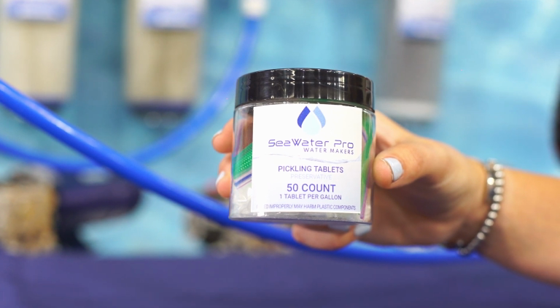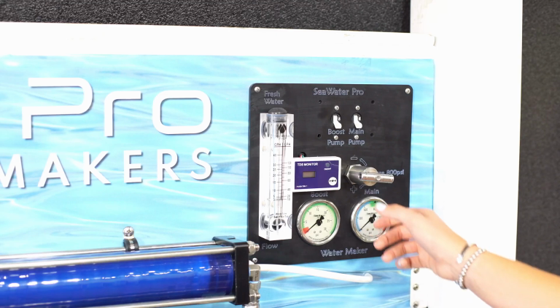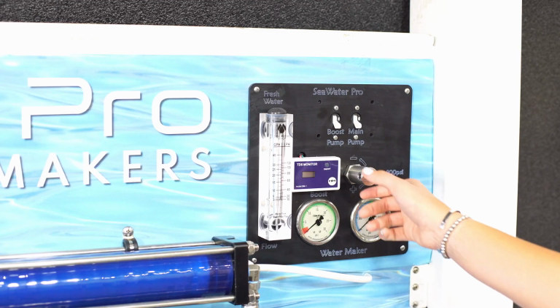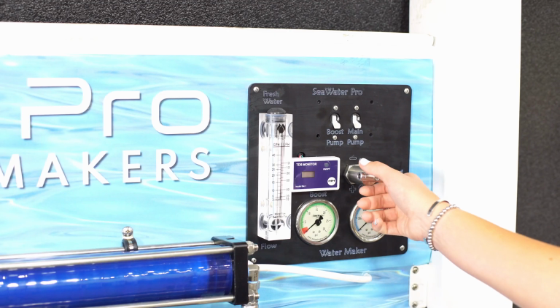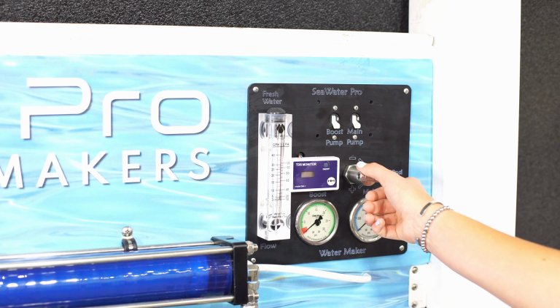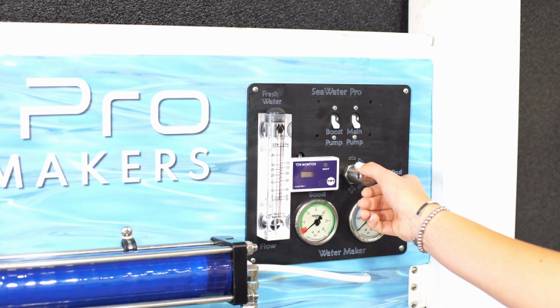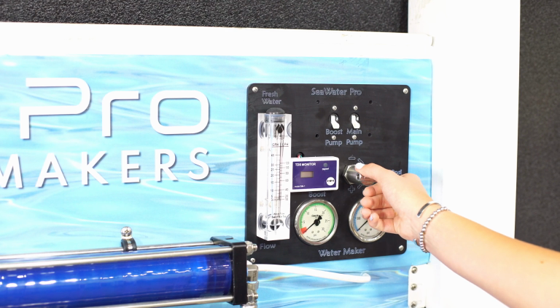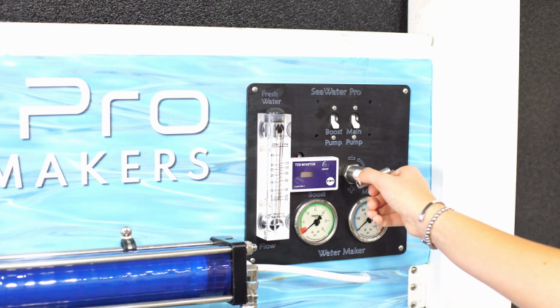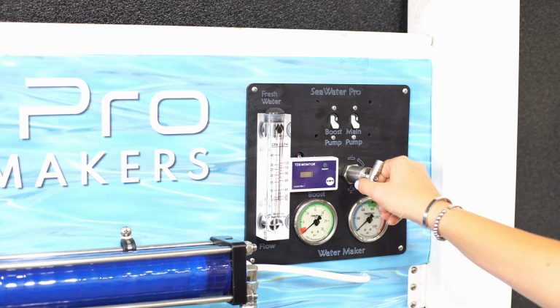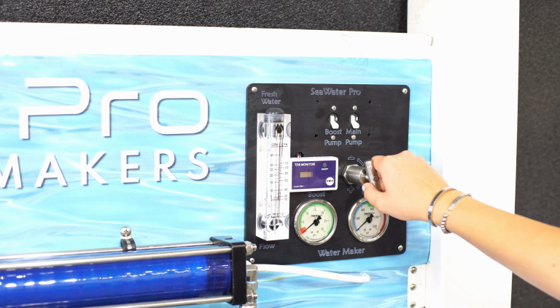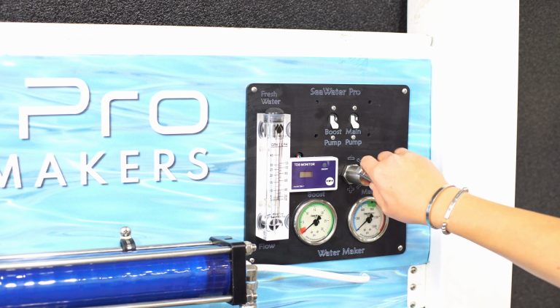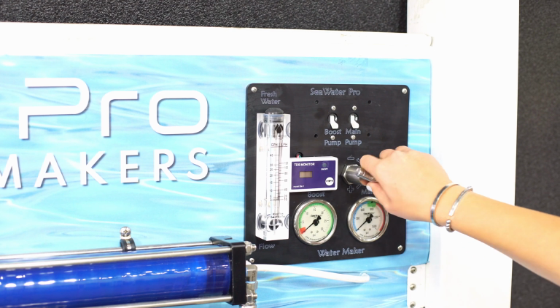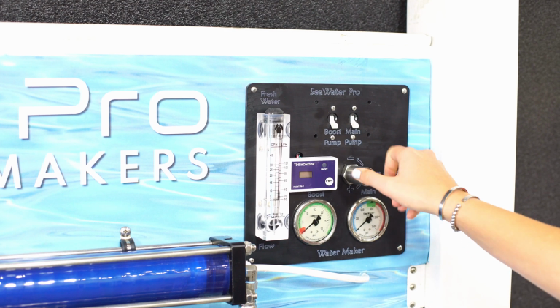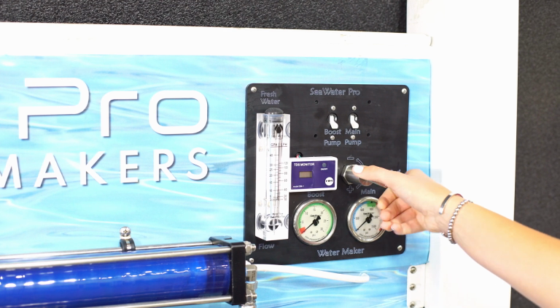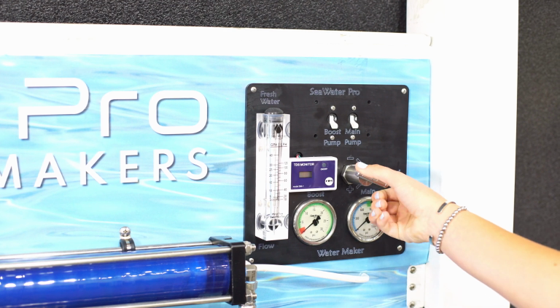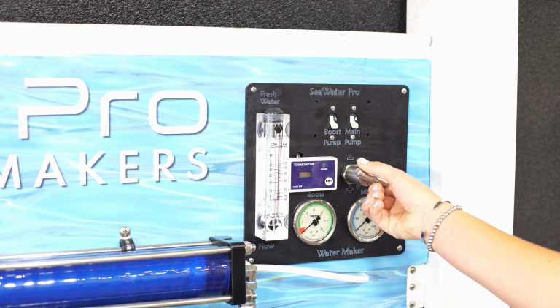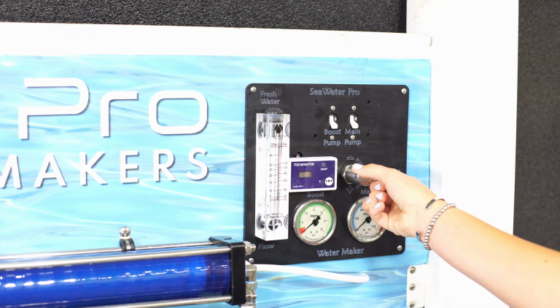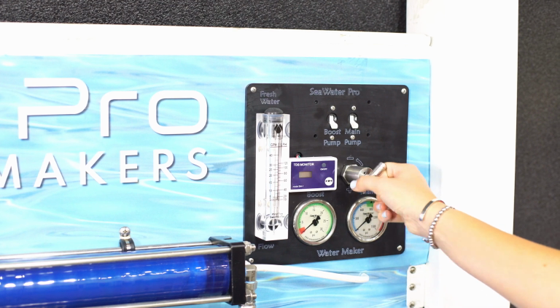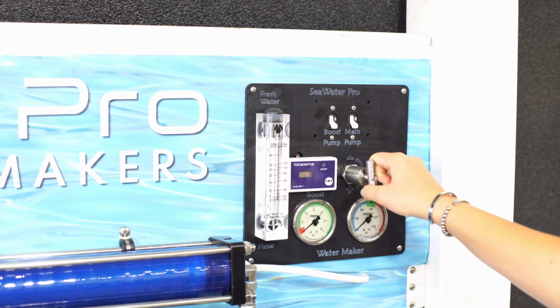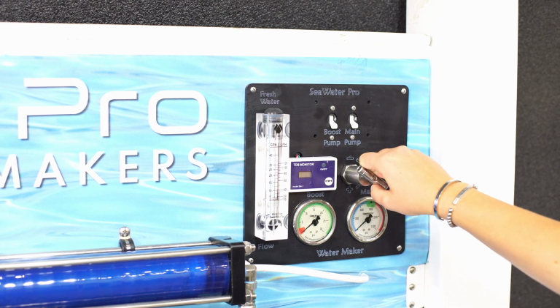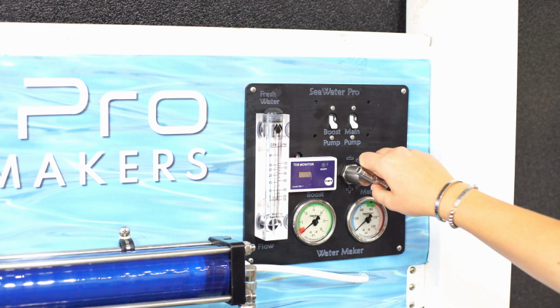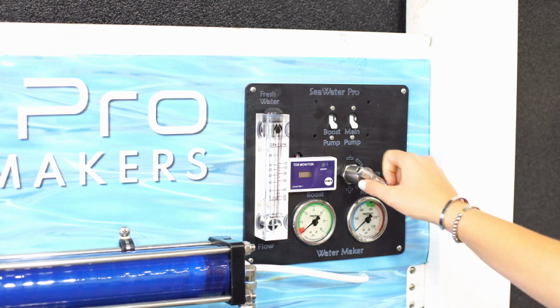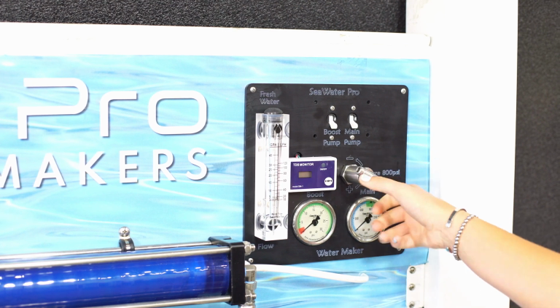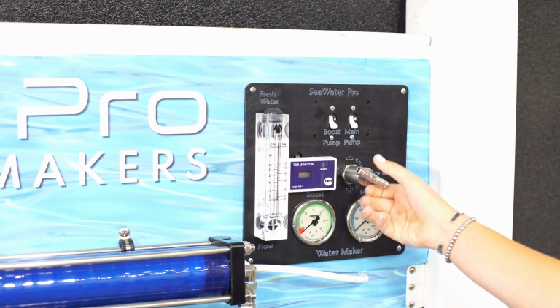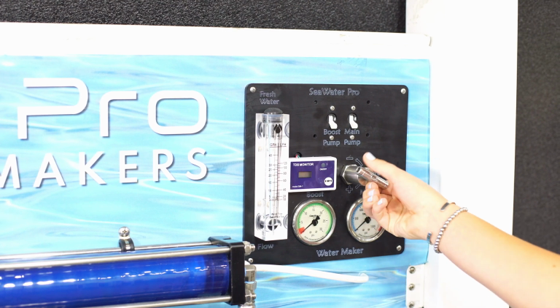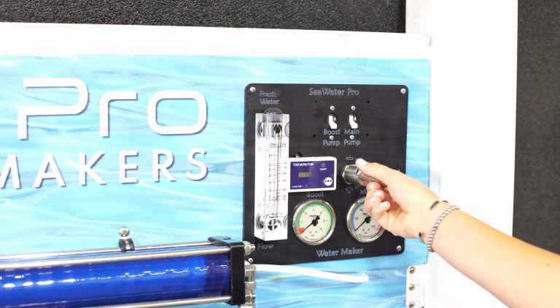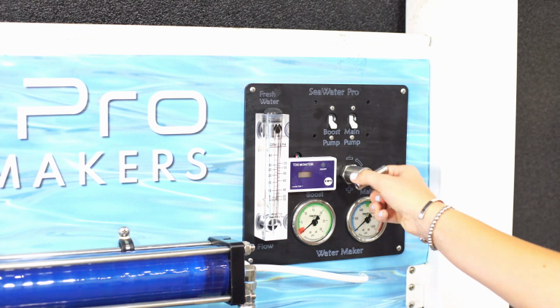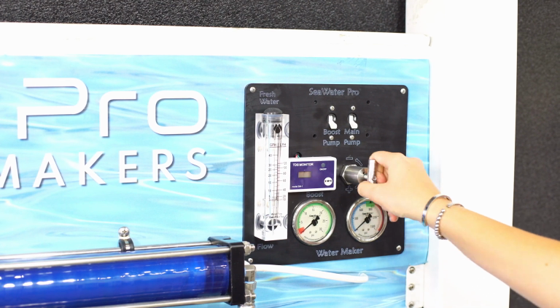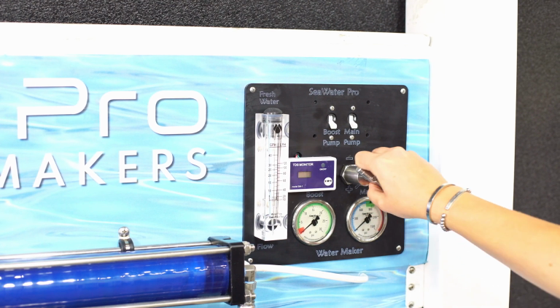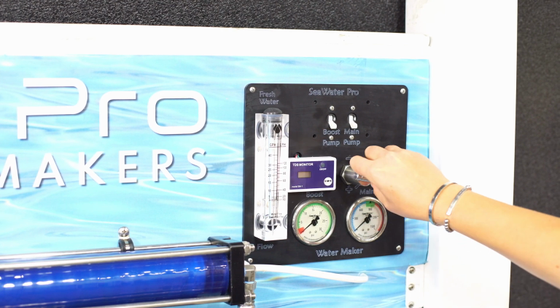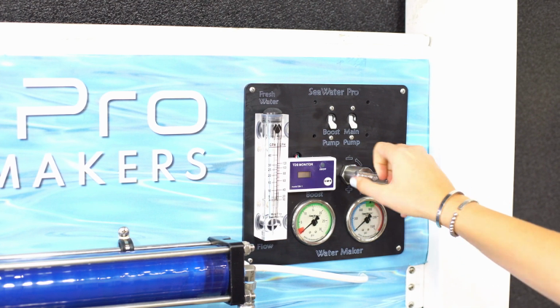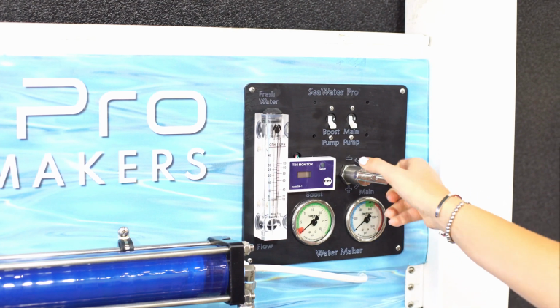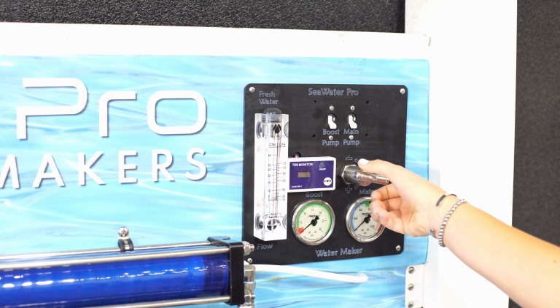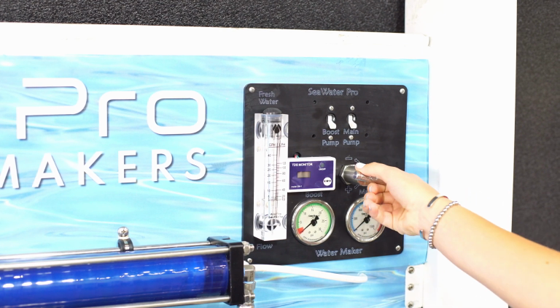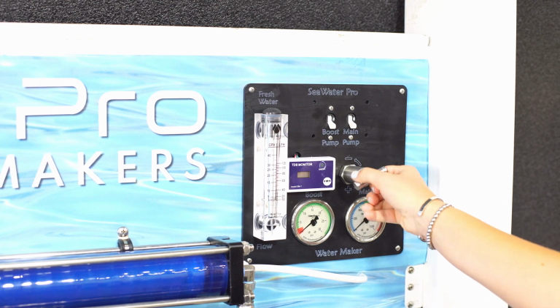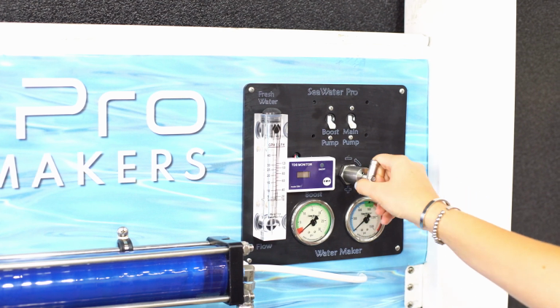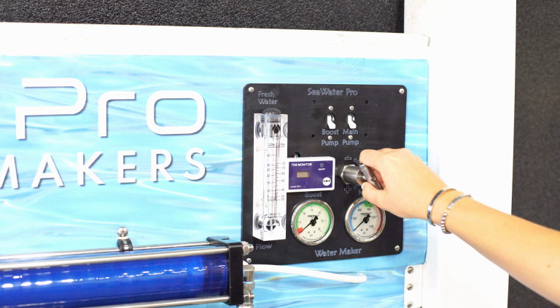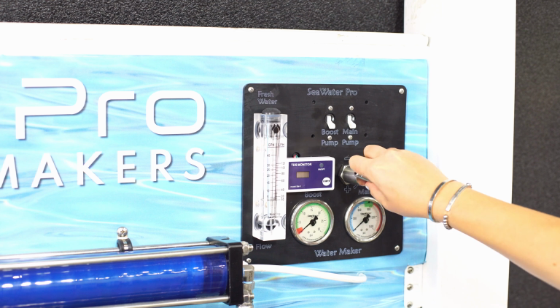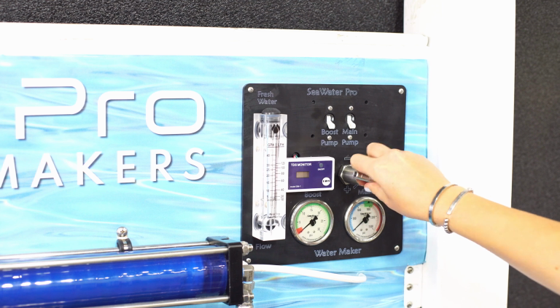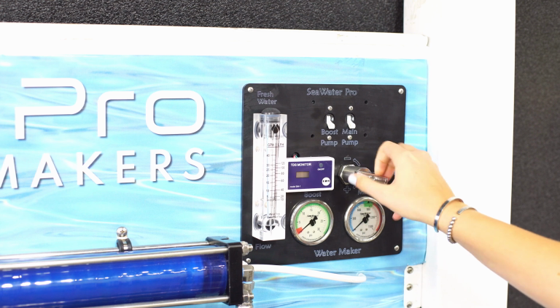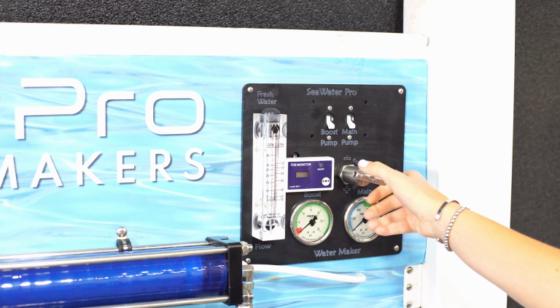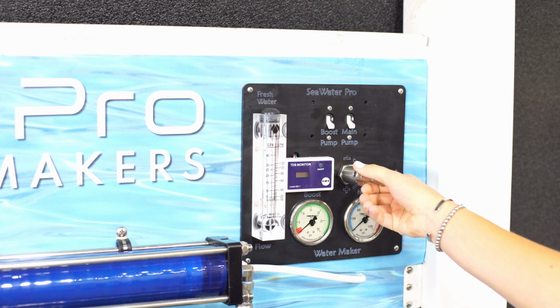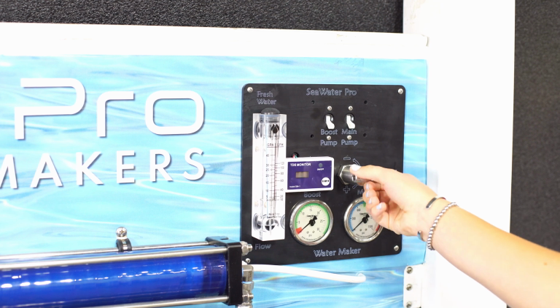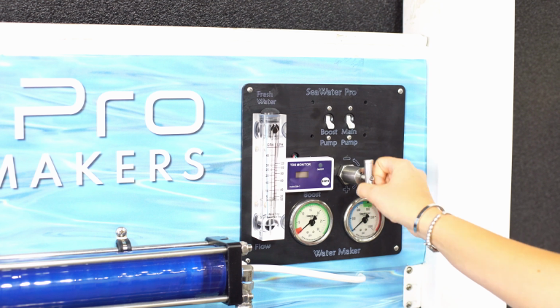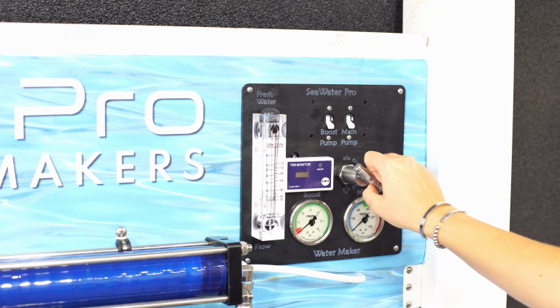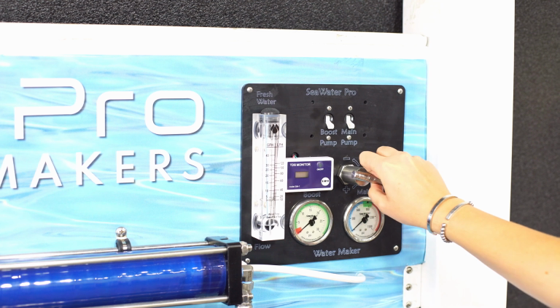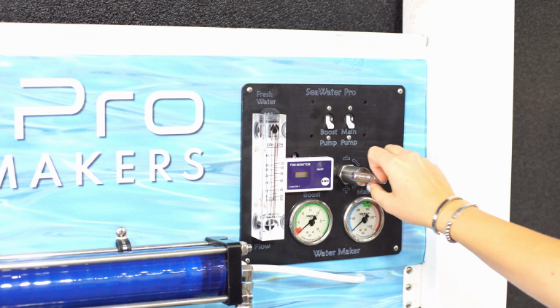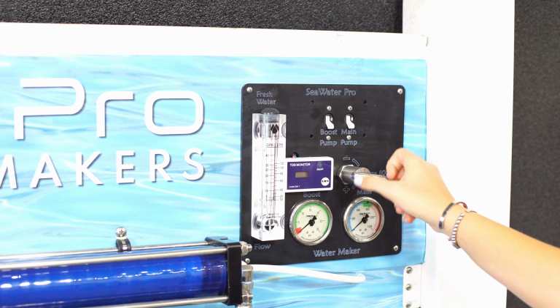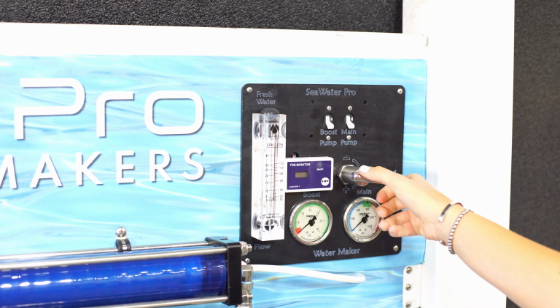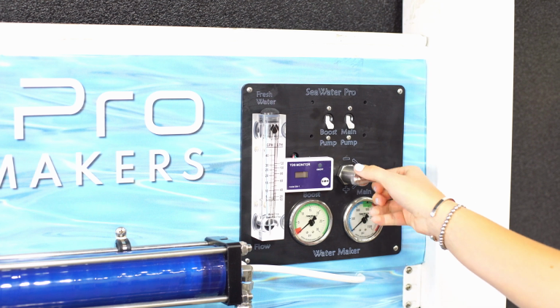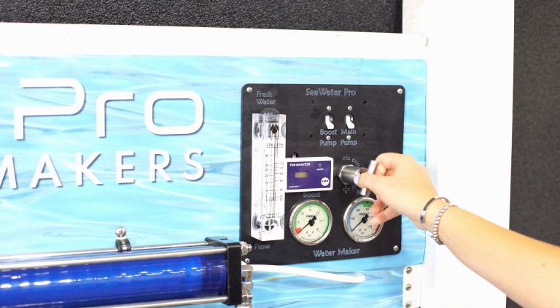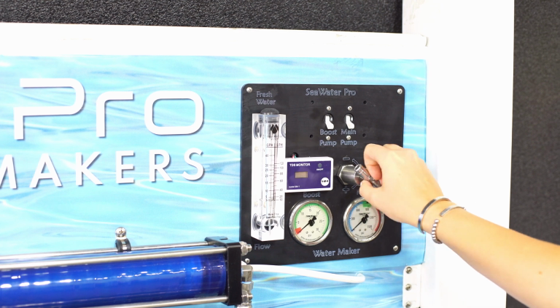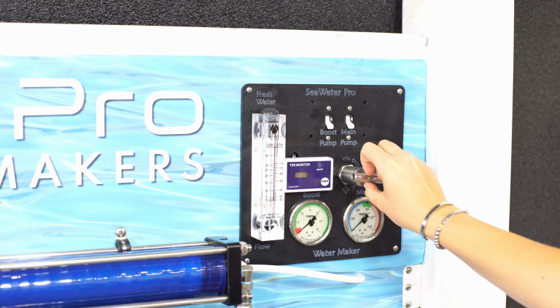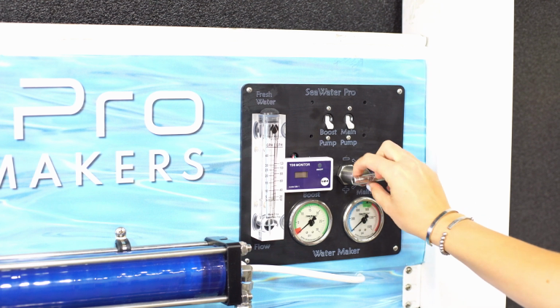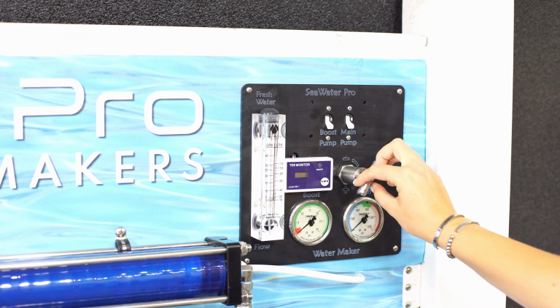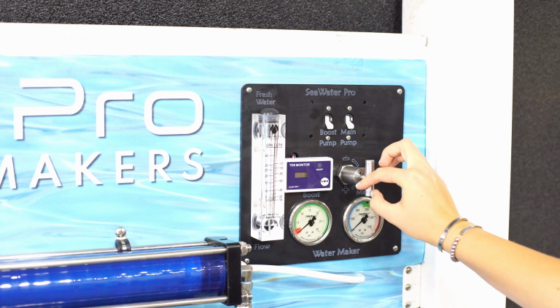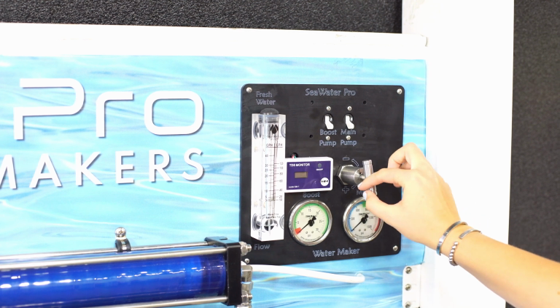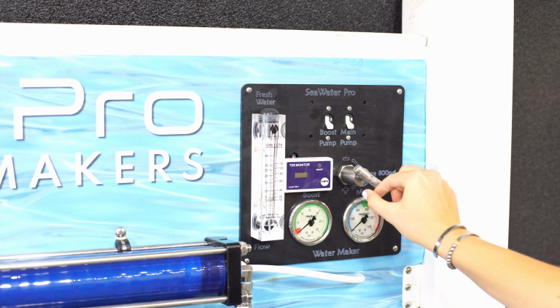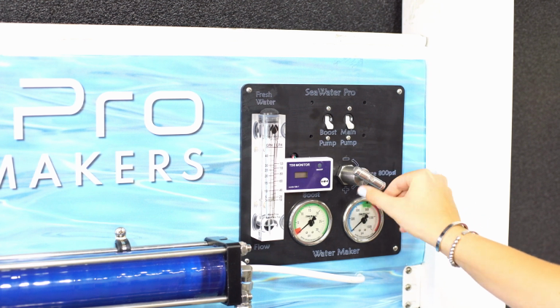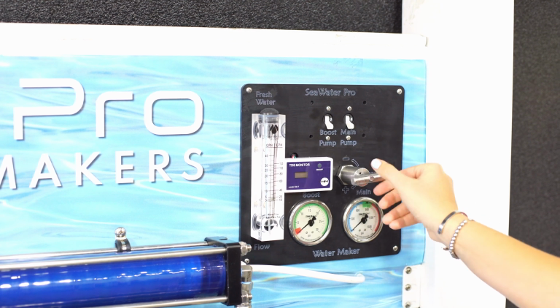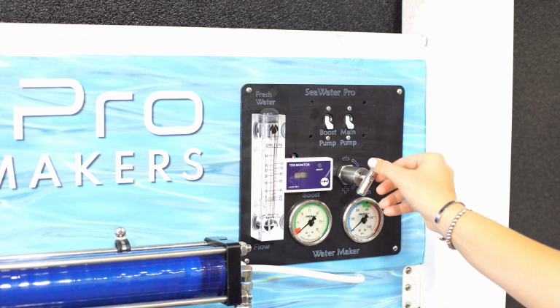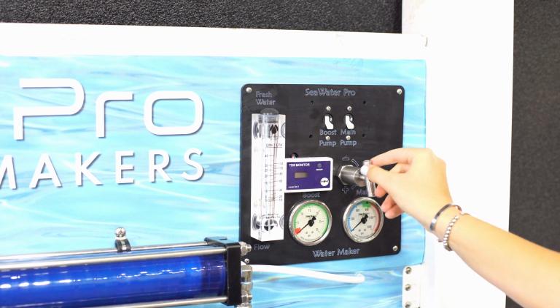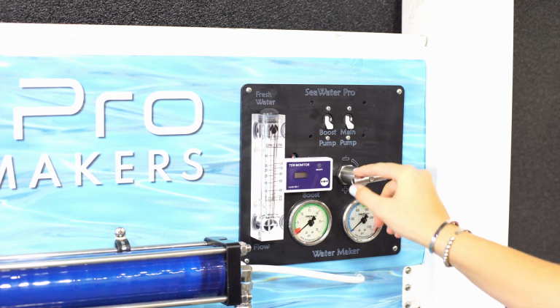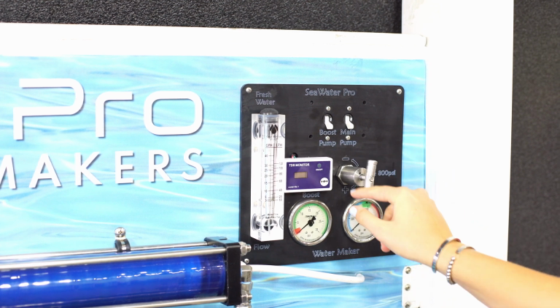Before we begin, turn the pressure regulator to zero and turn on the boost pump. Observe the water flow.